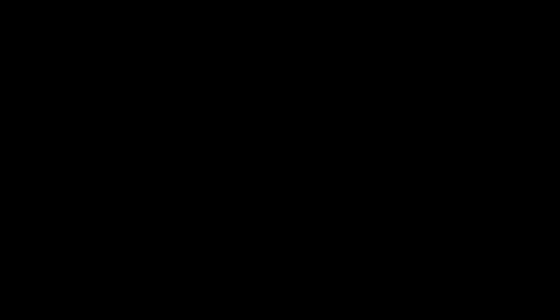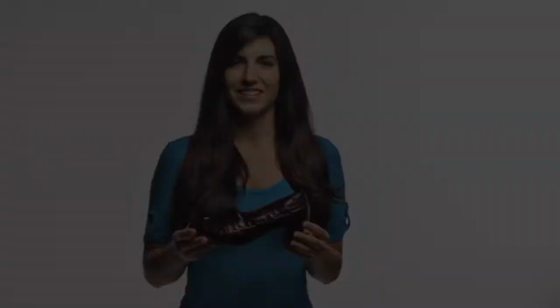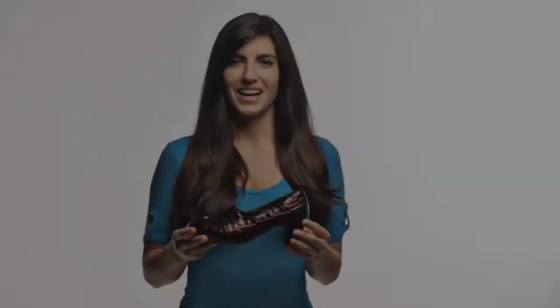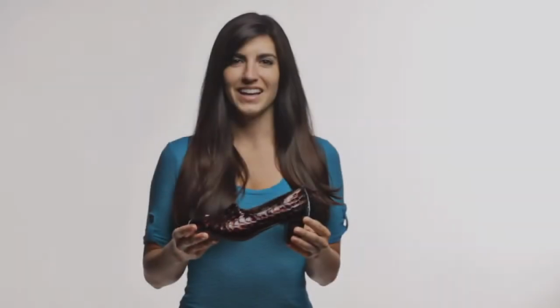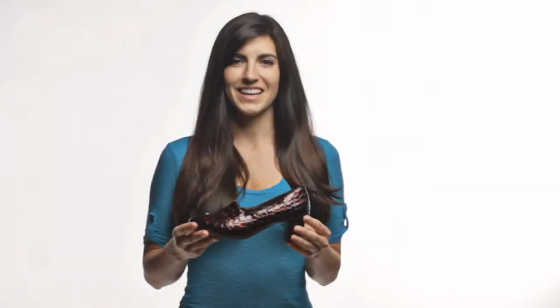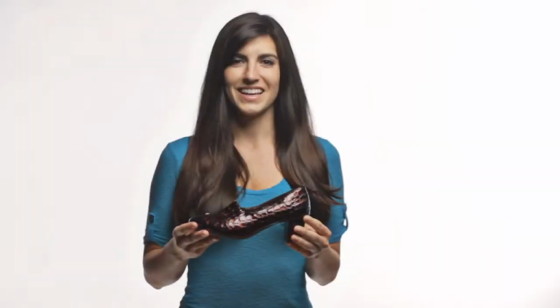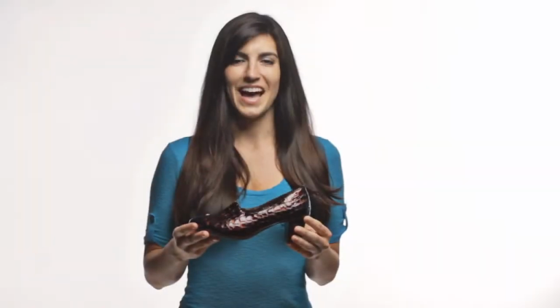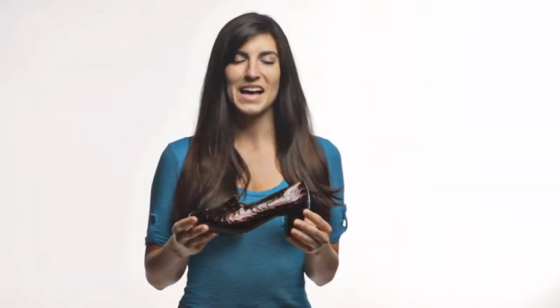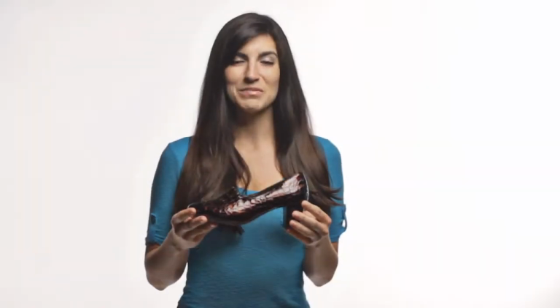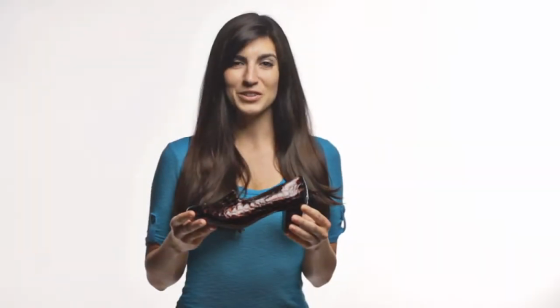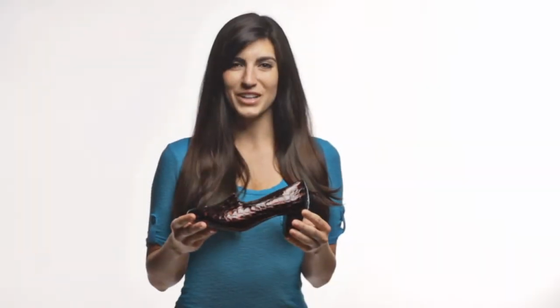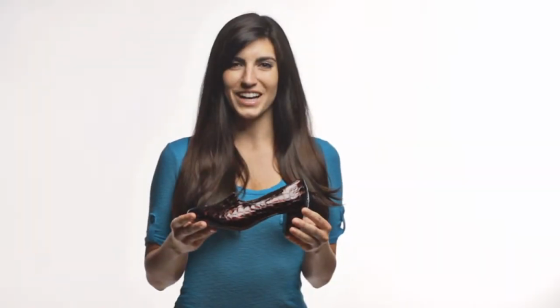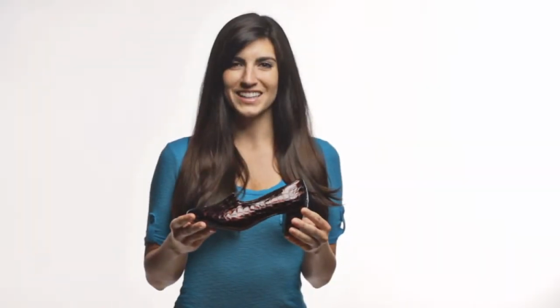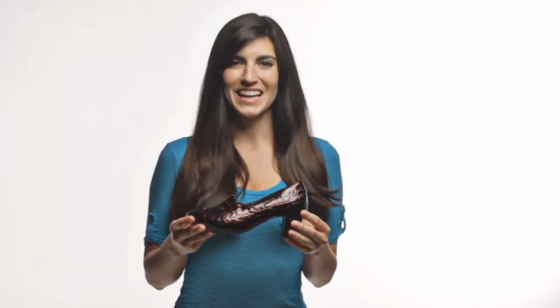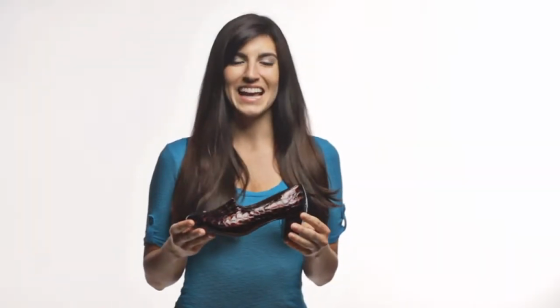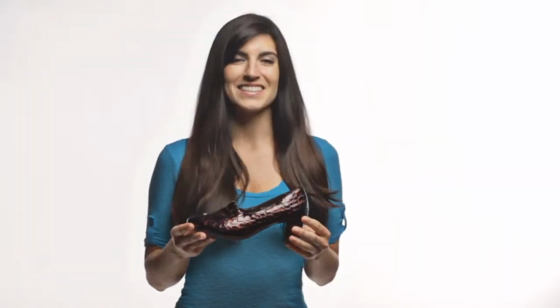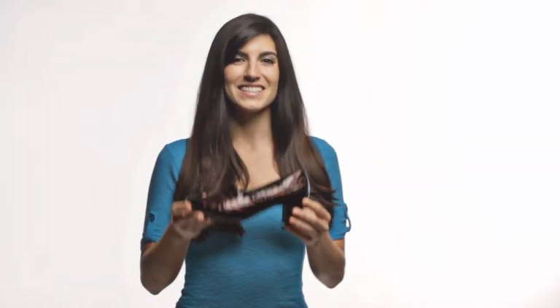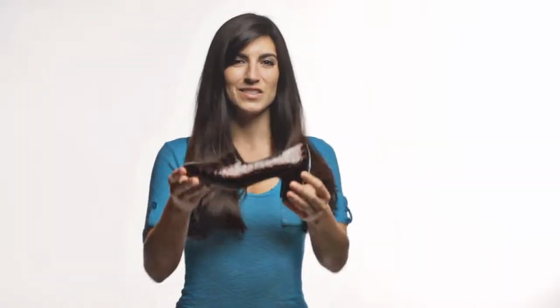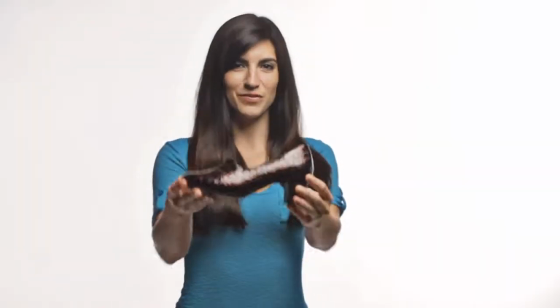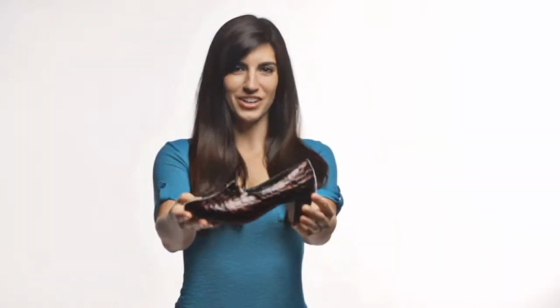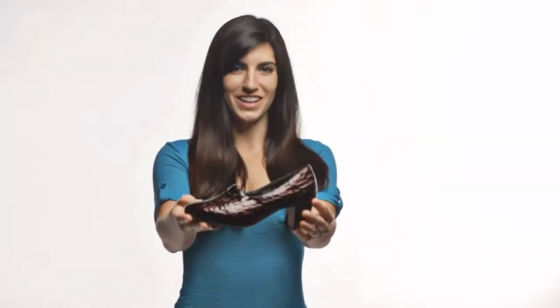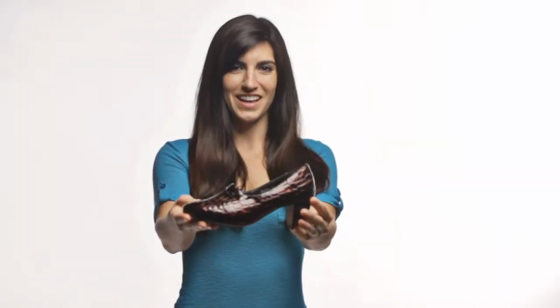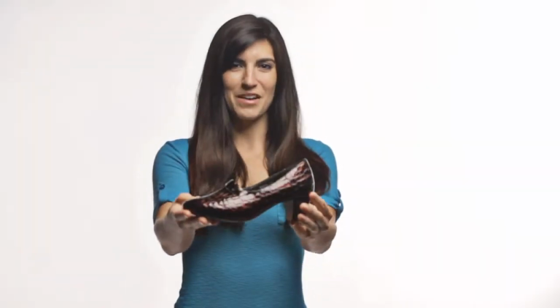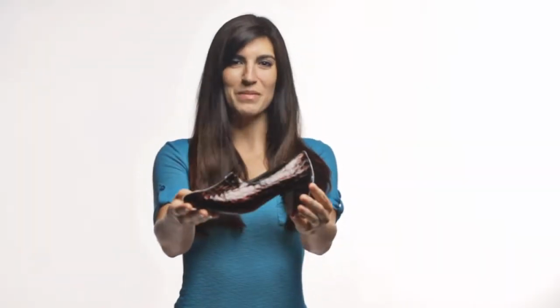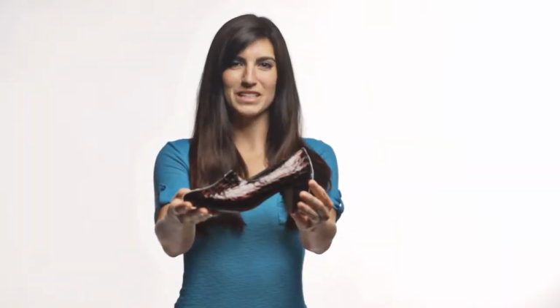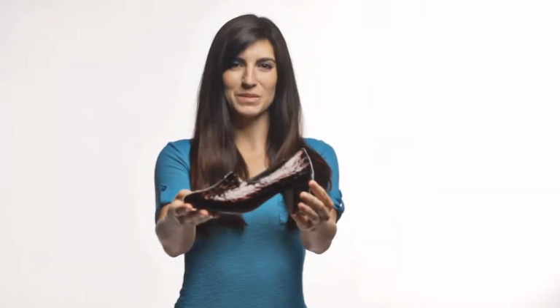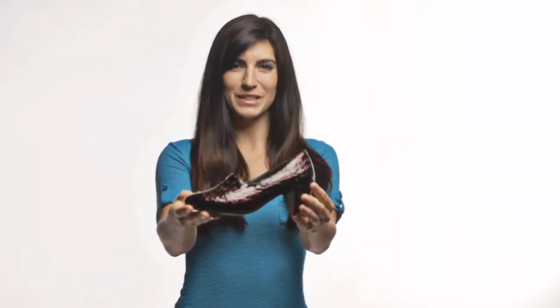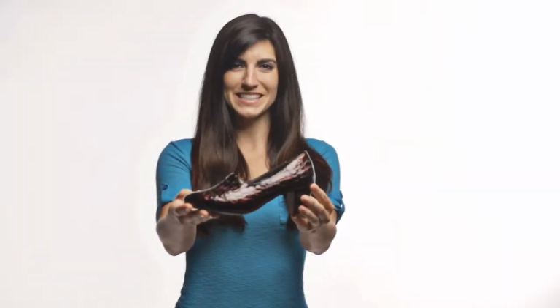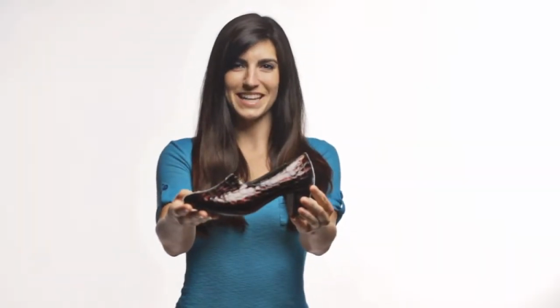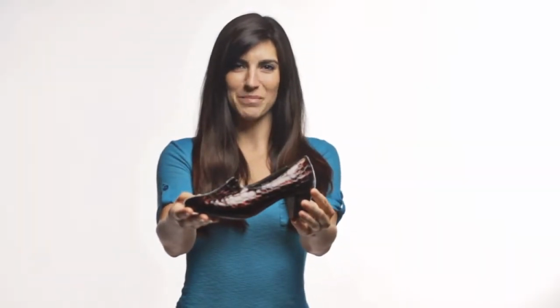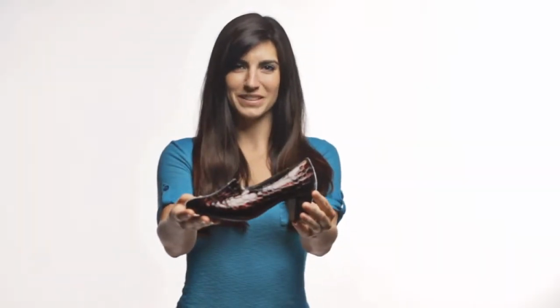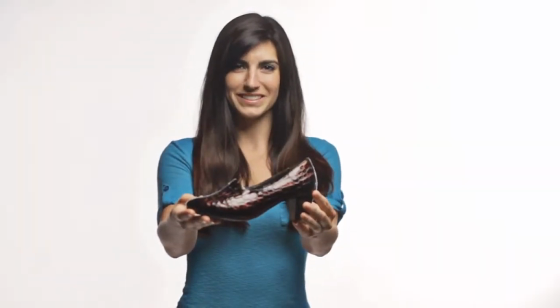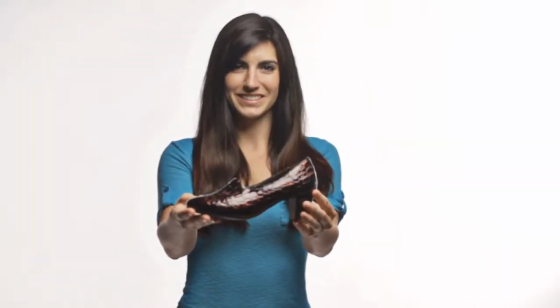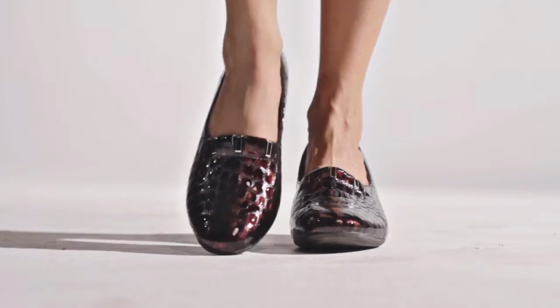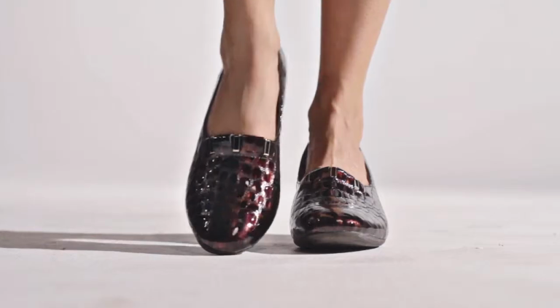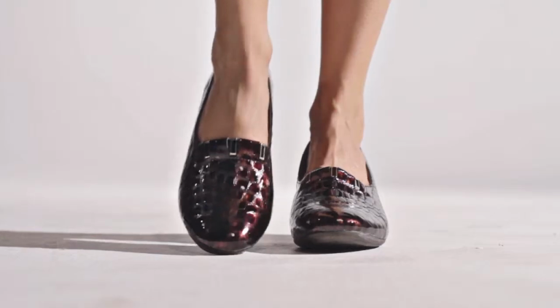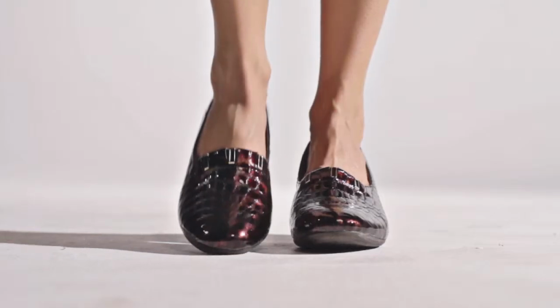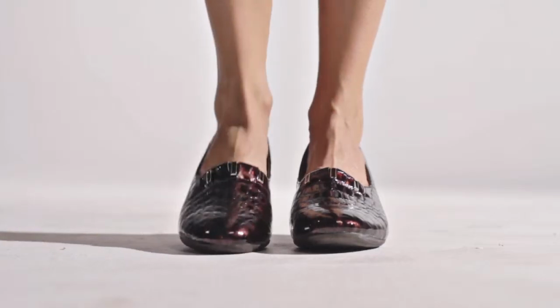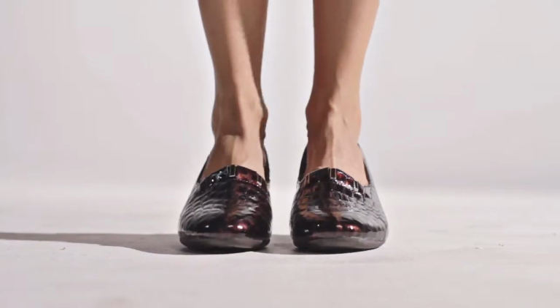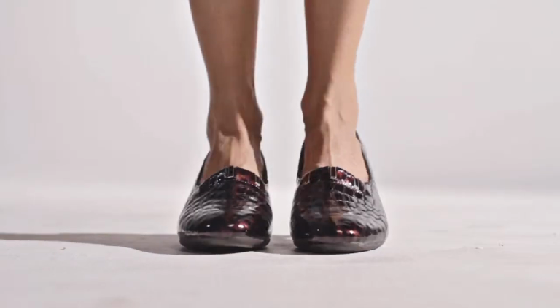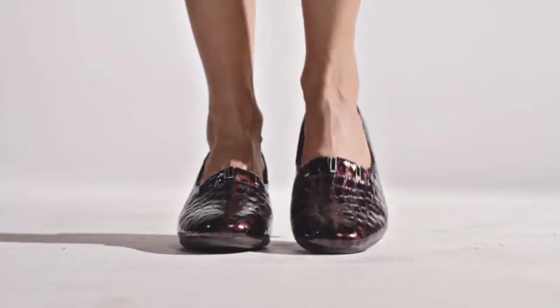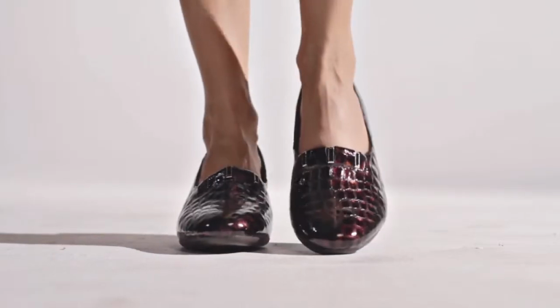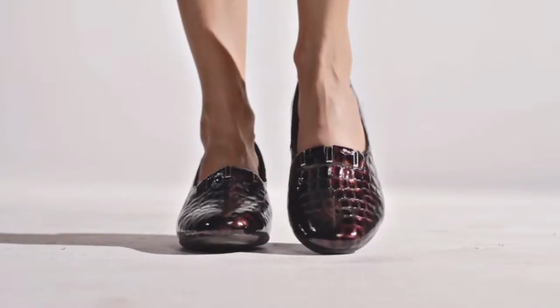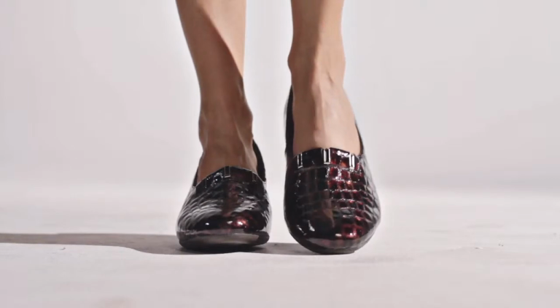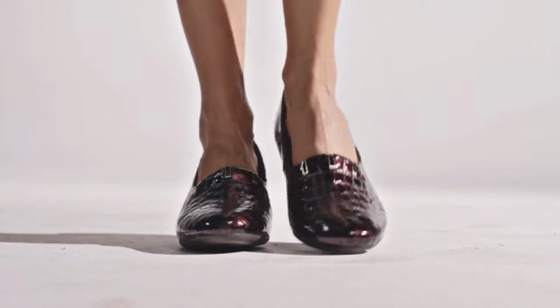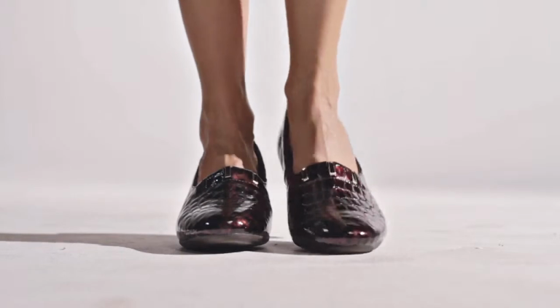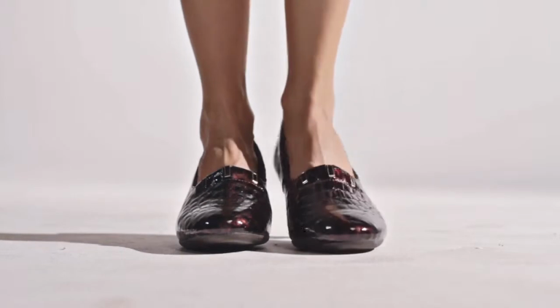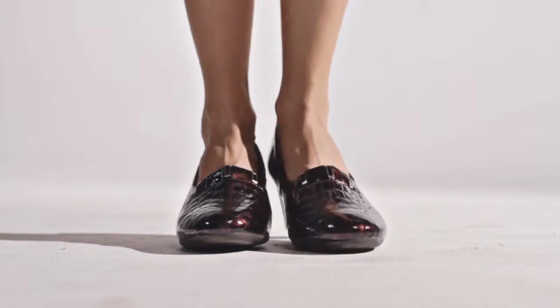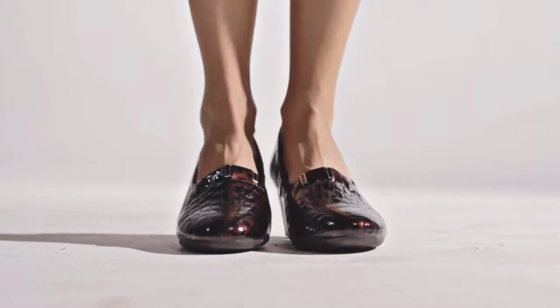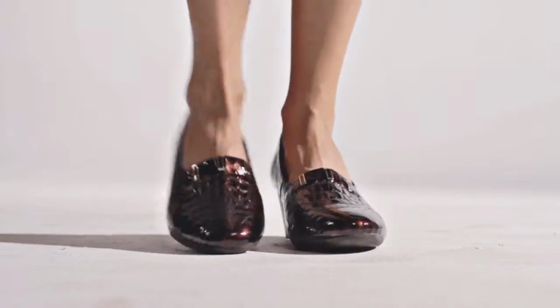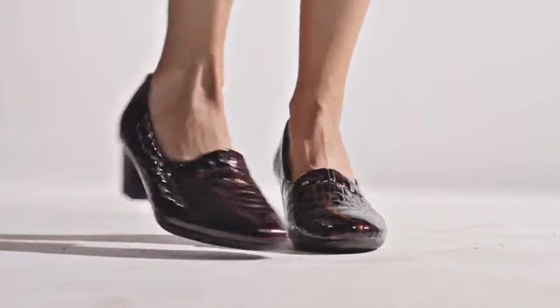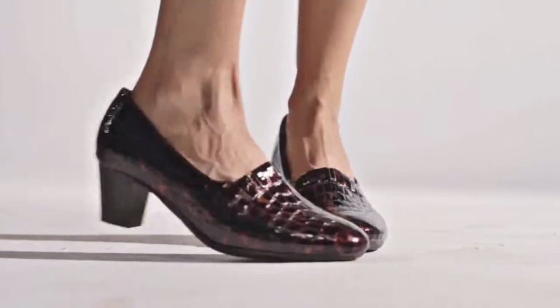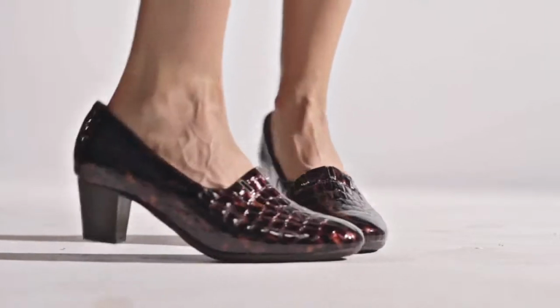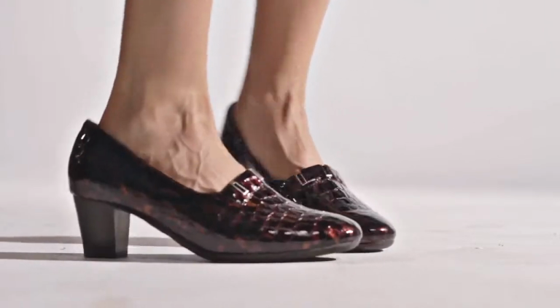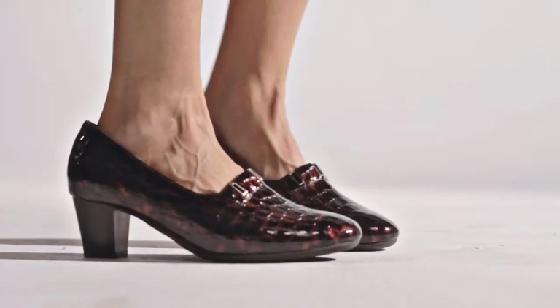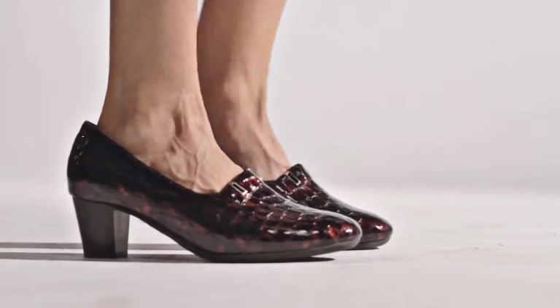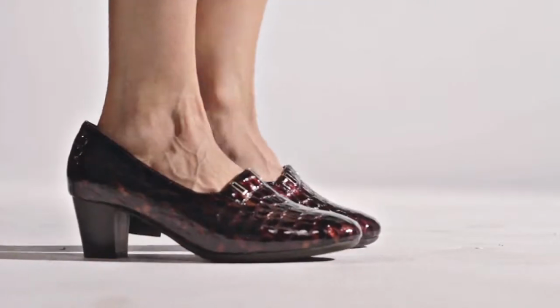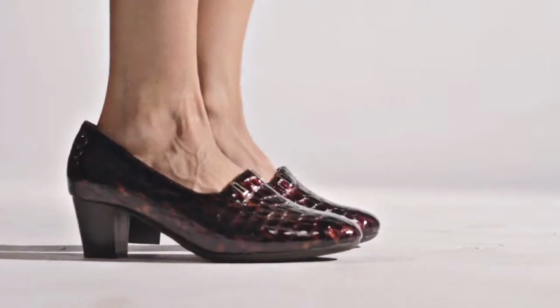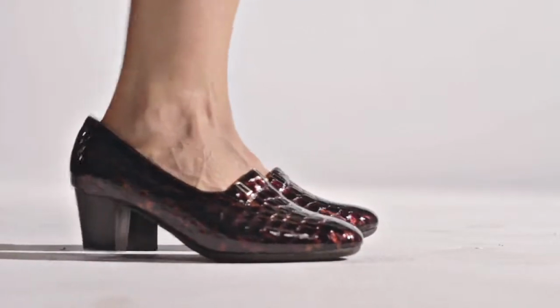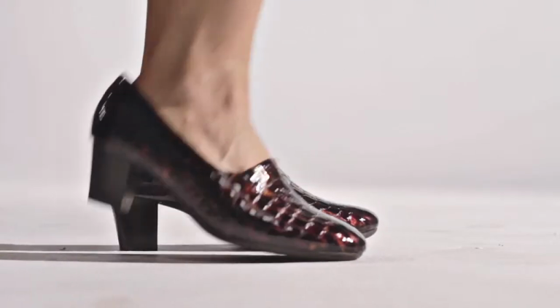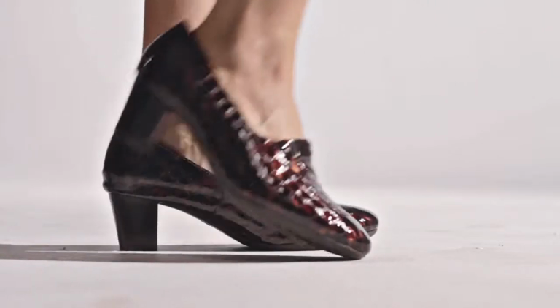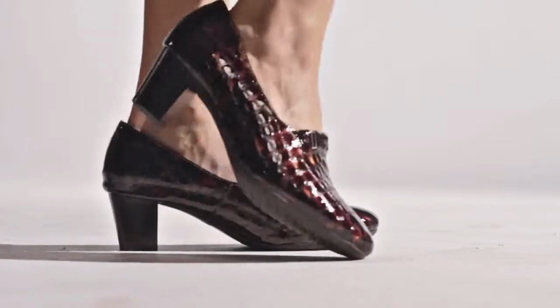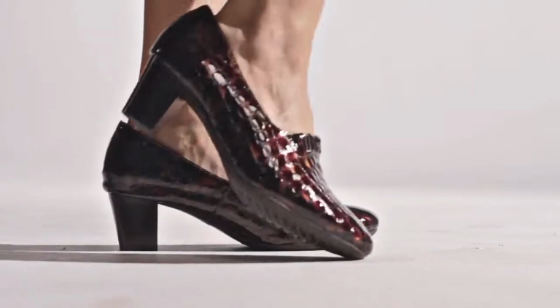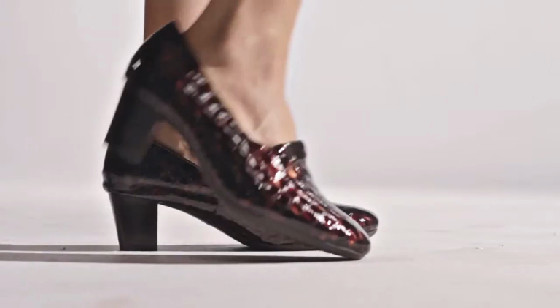Hi, I'm Laura and this is Fauna by Springstep. You'll whistle while you work when you sport this professional and stylish leather pump.